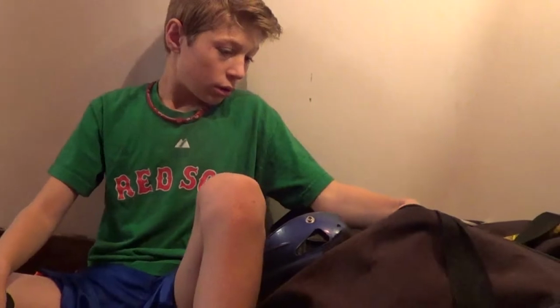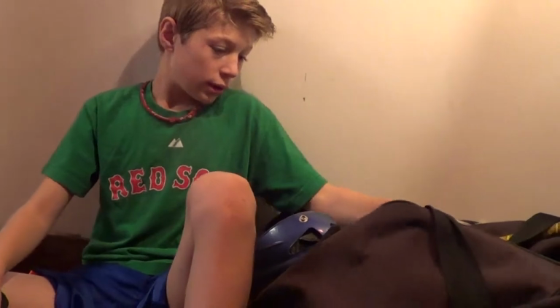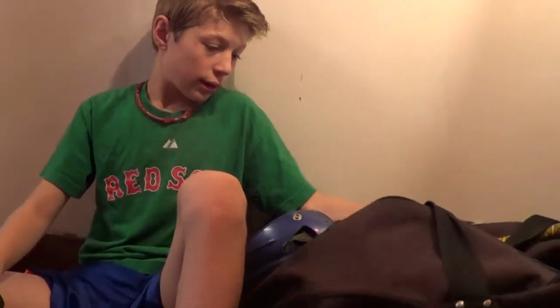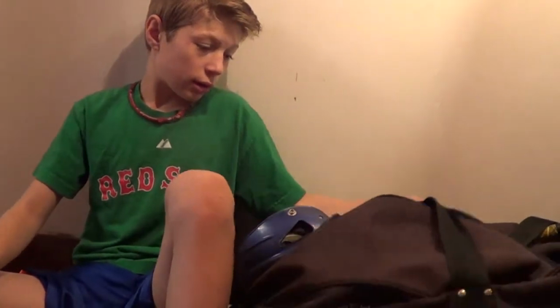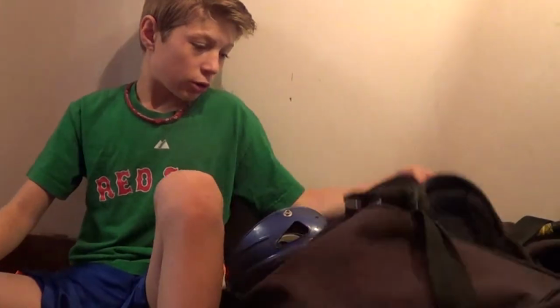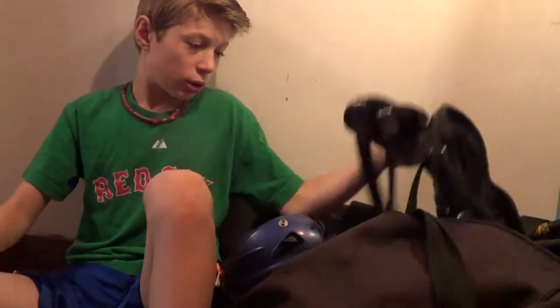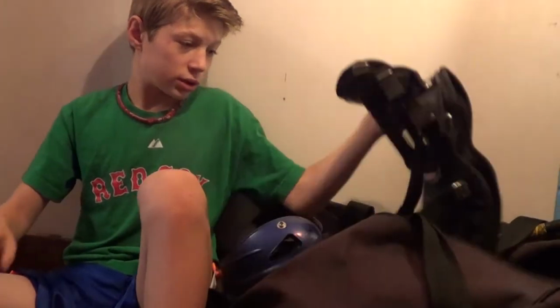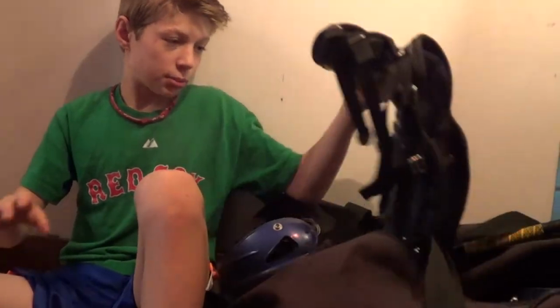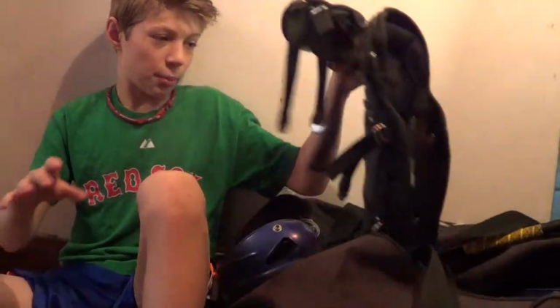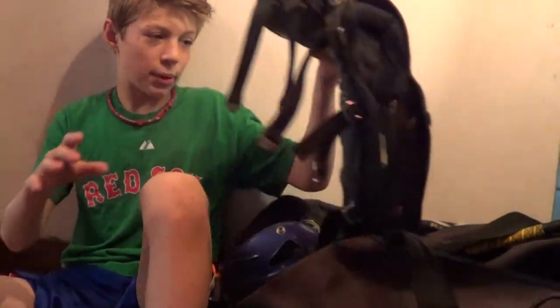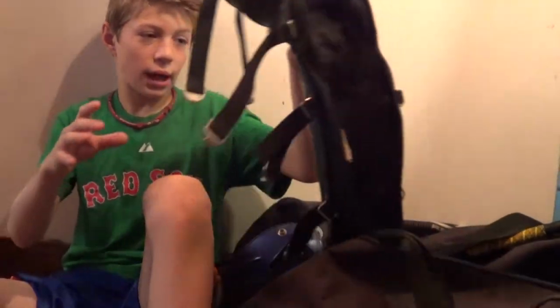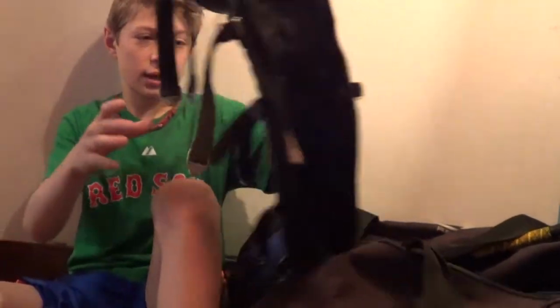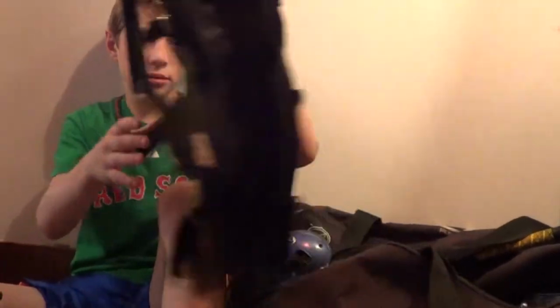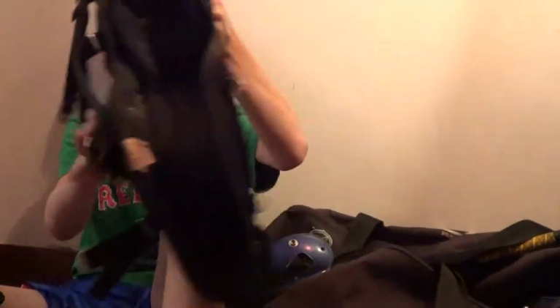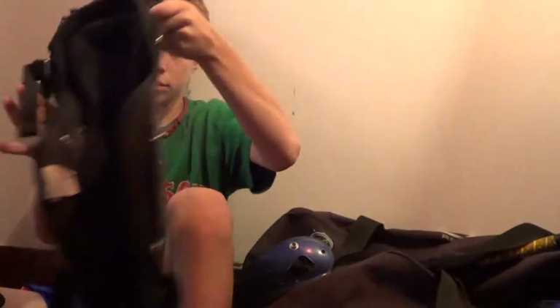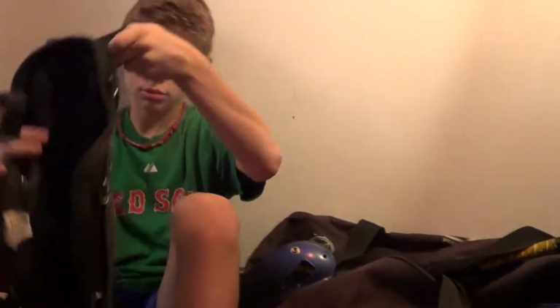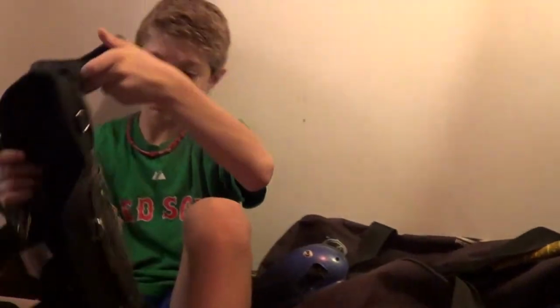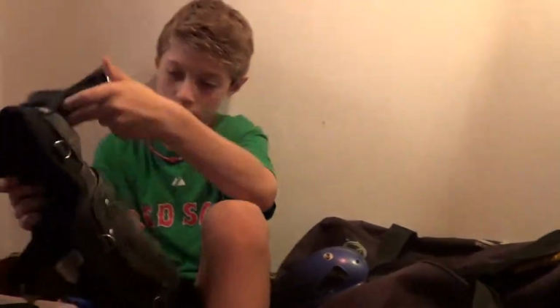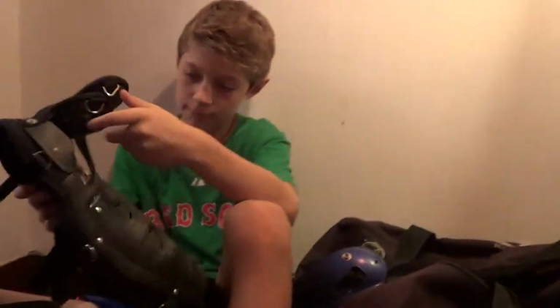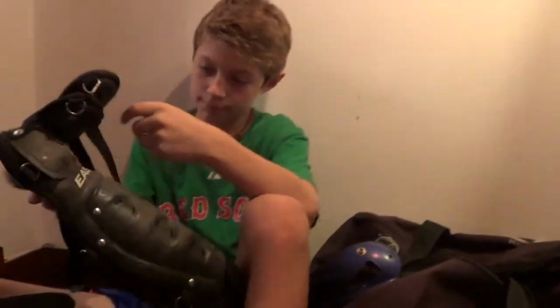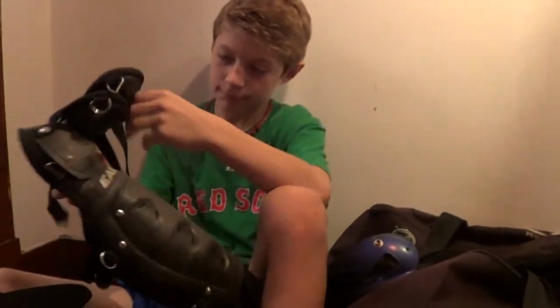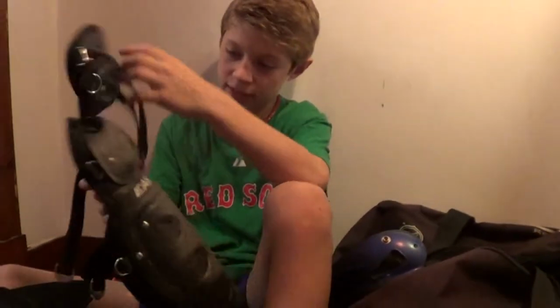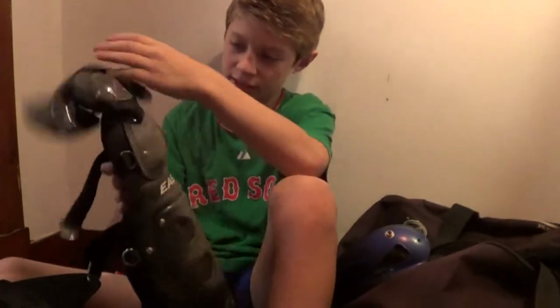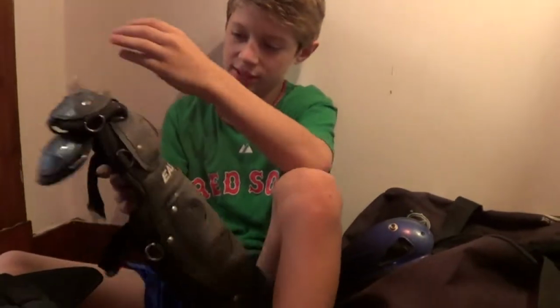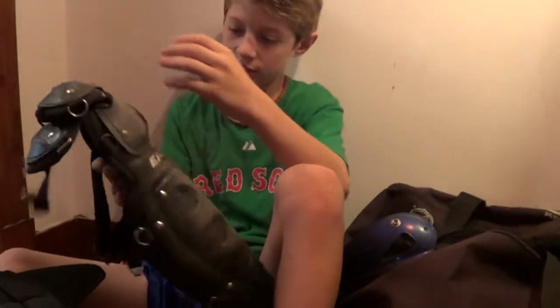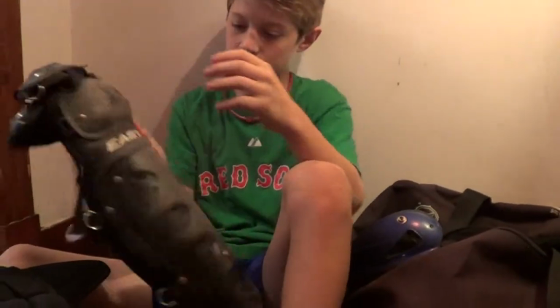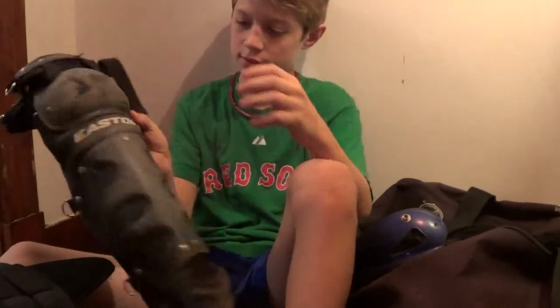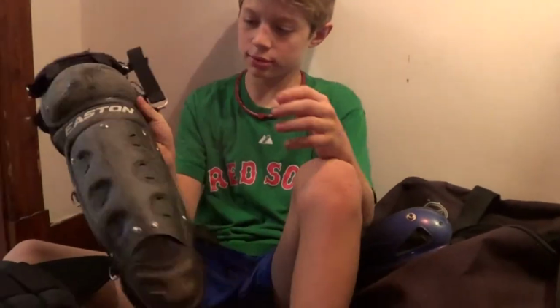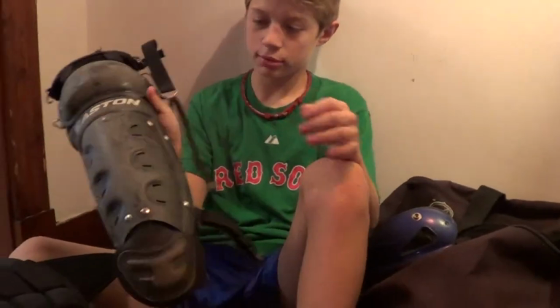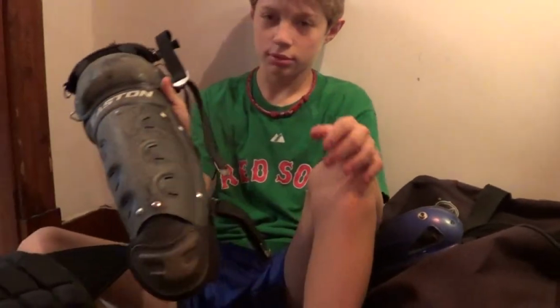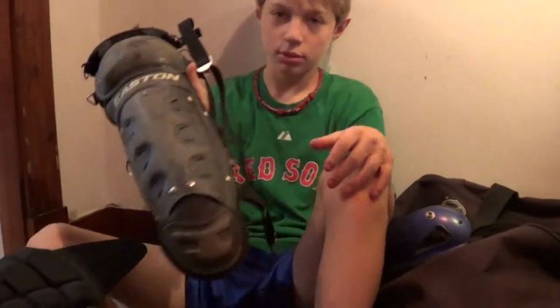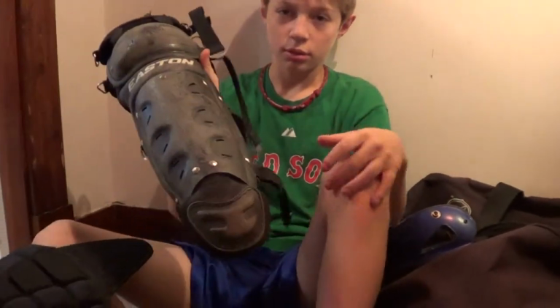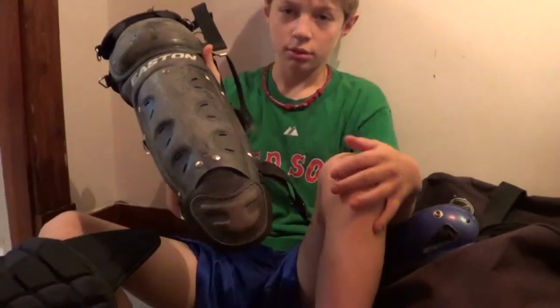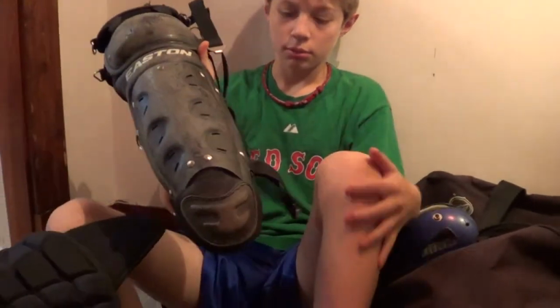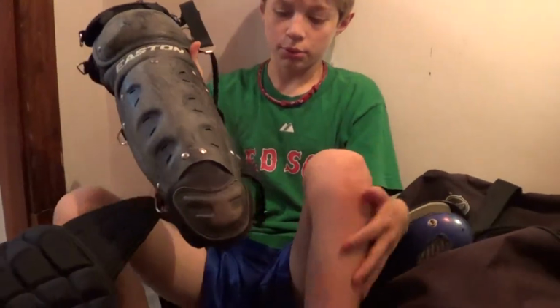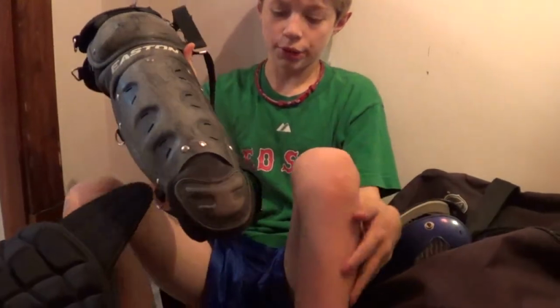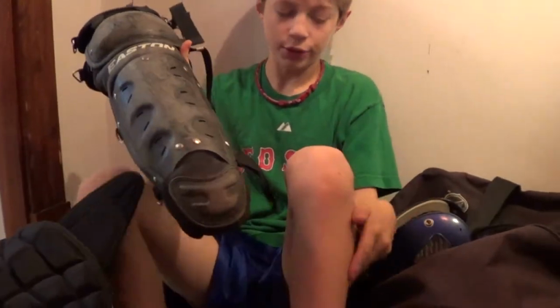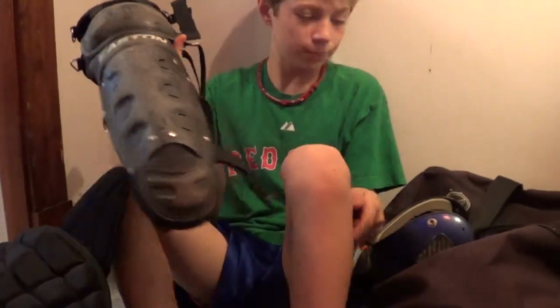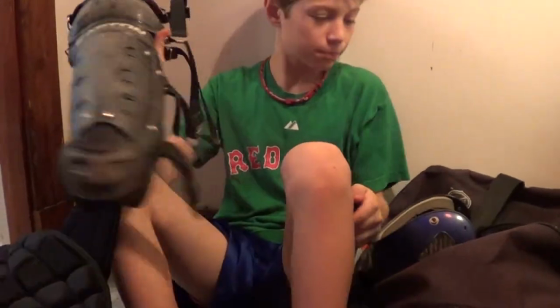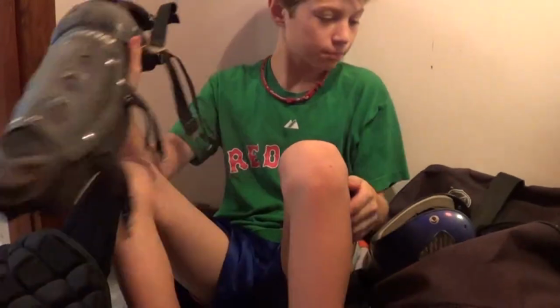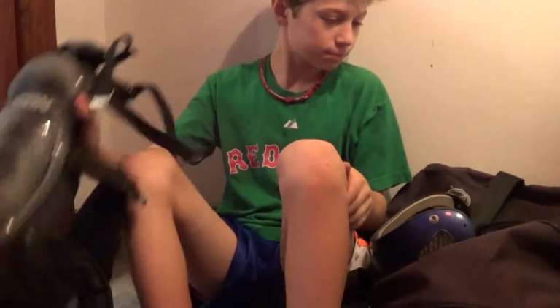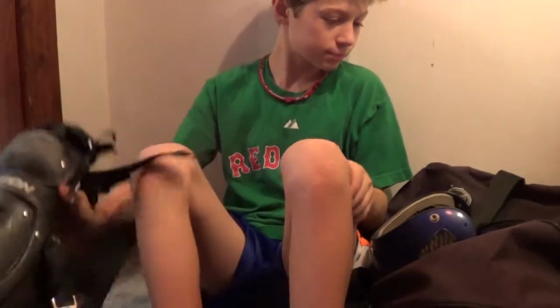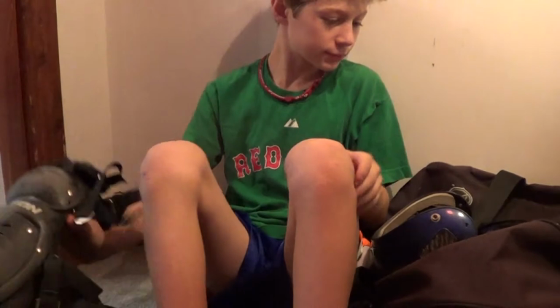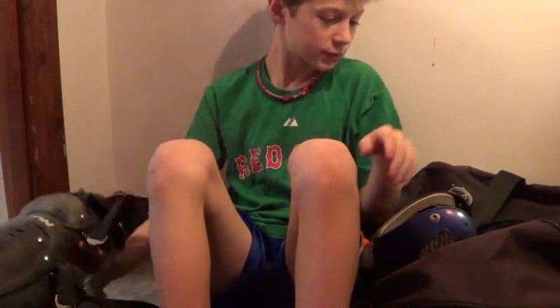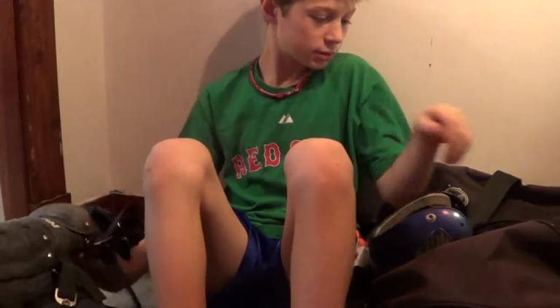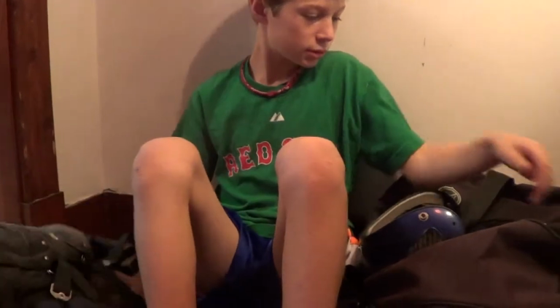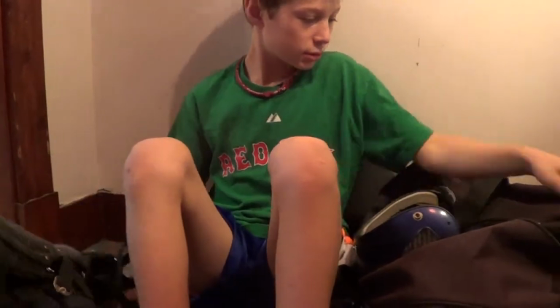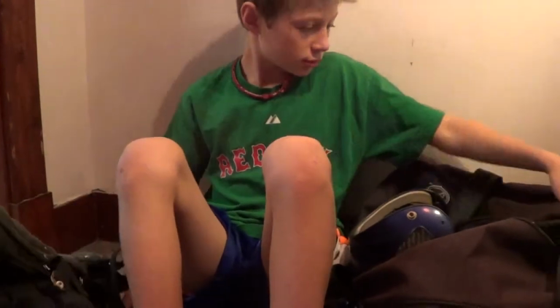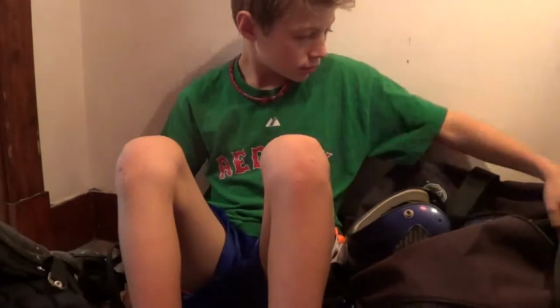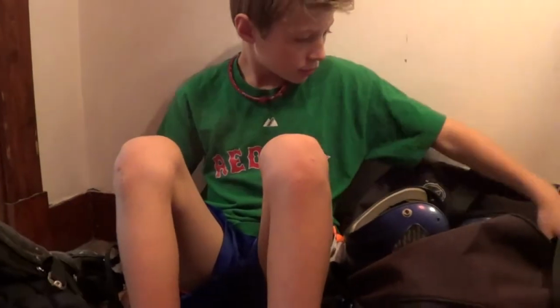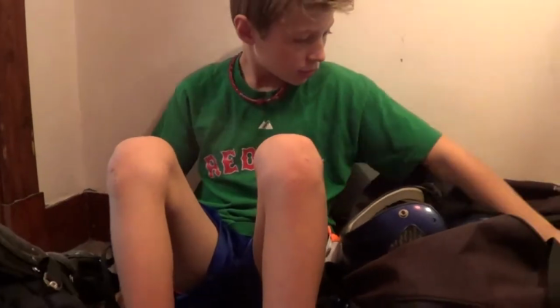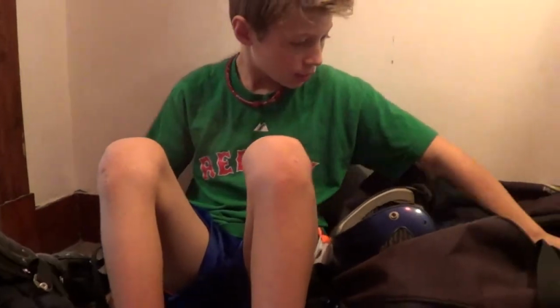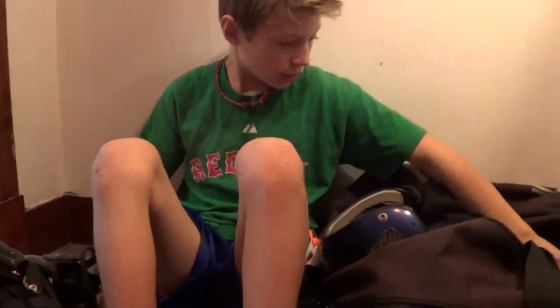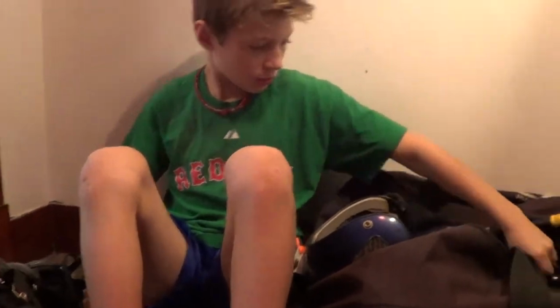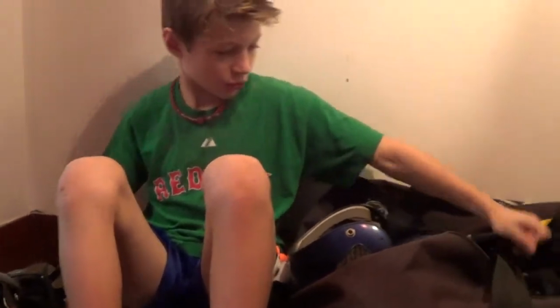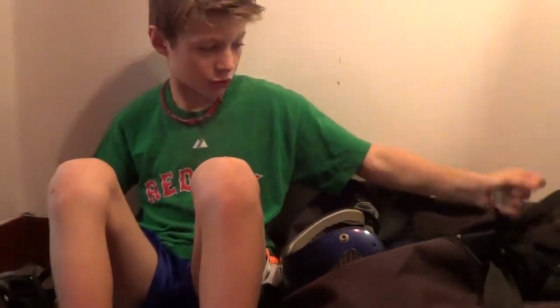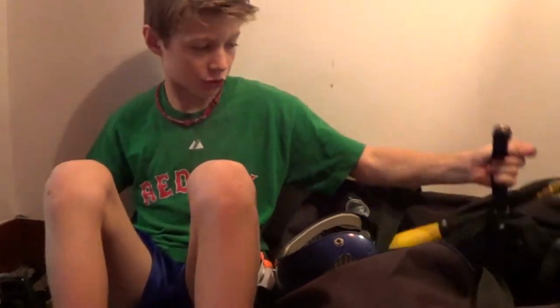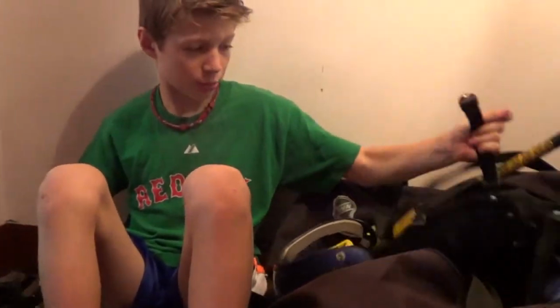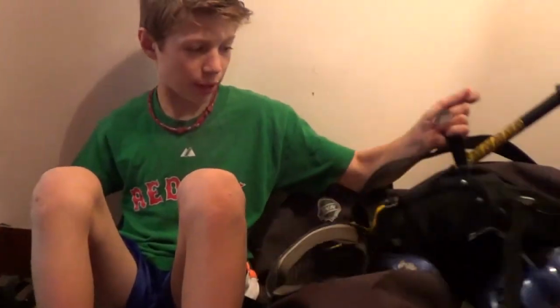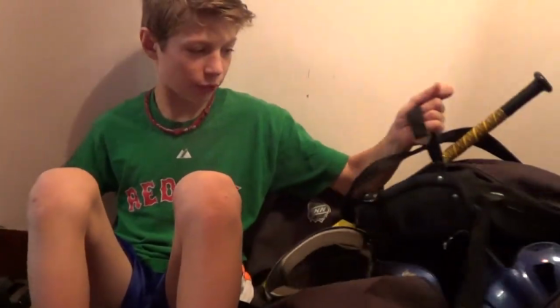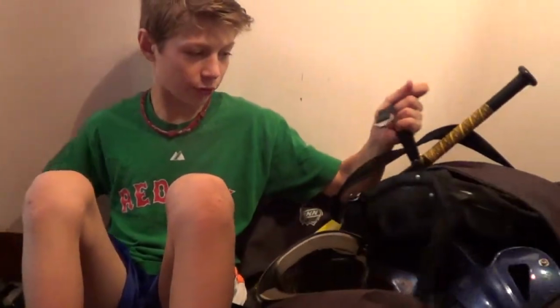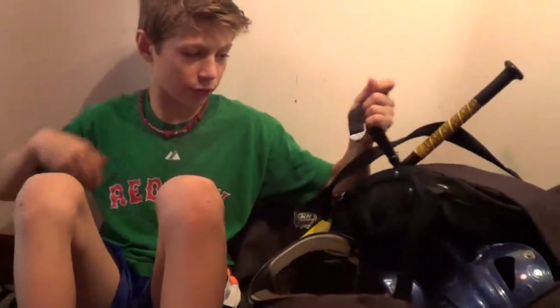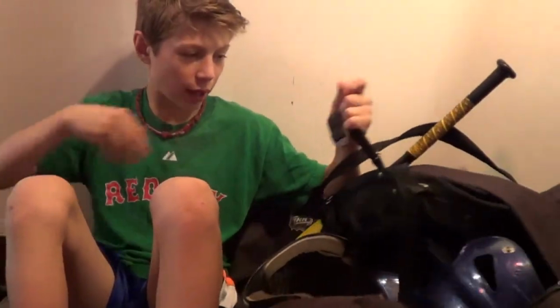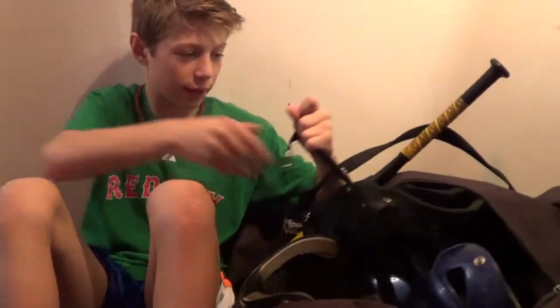And then I'll go on to my pads. Easton's pretty good. And this is just my other side.